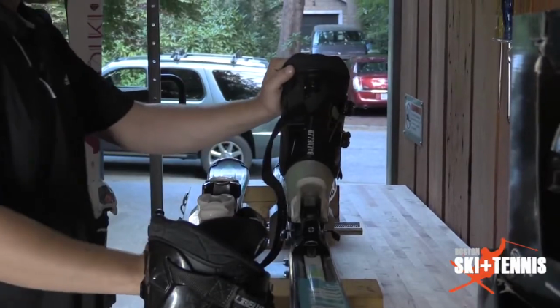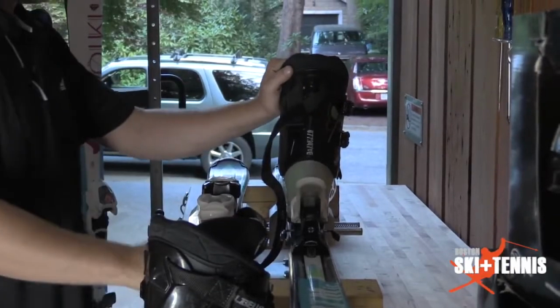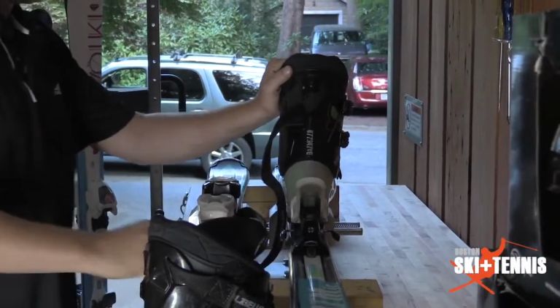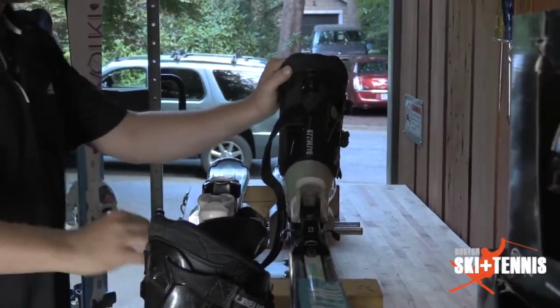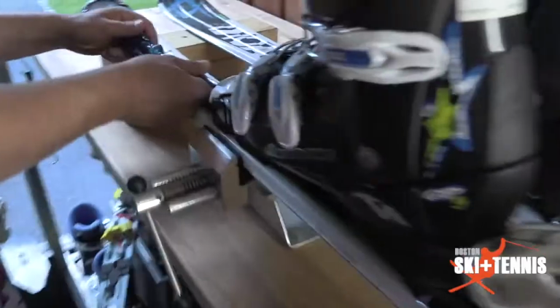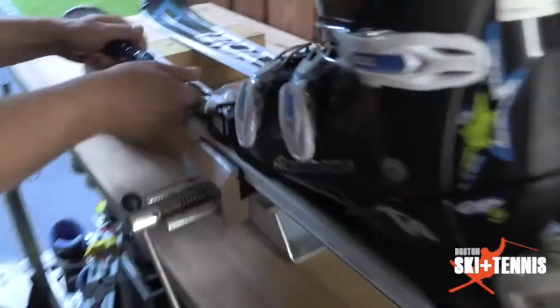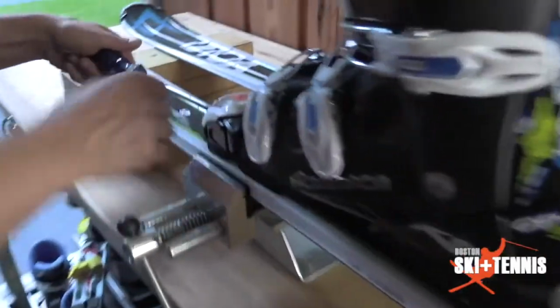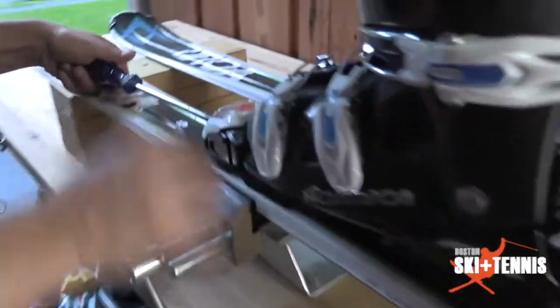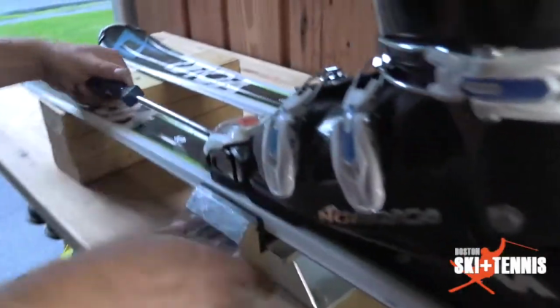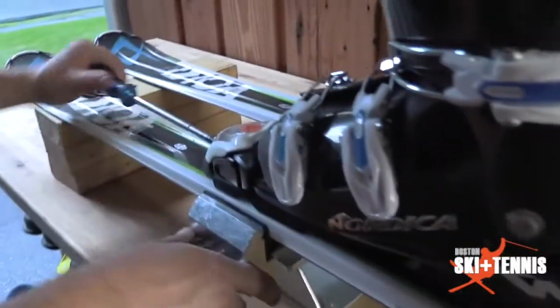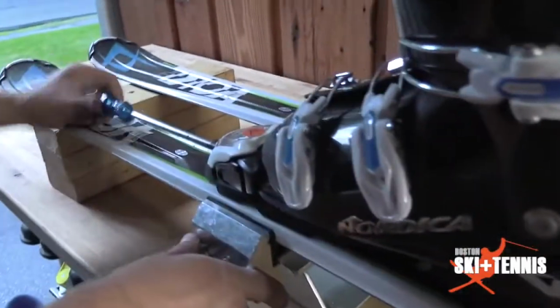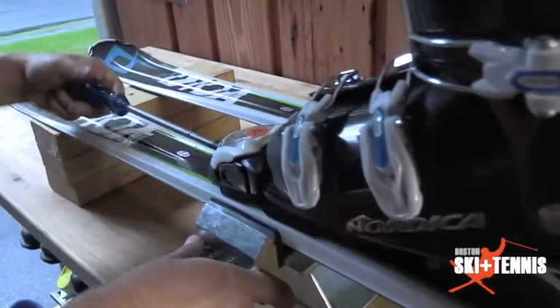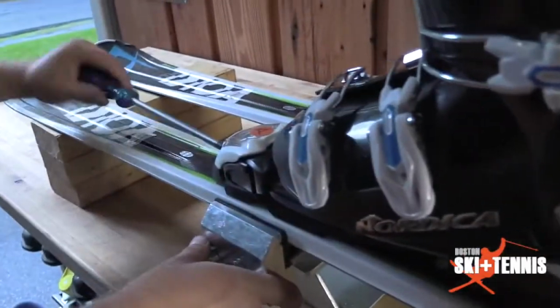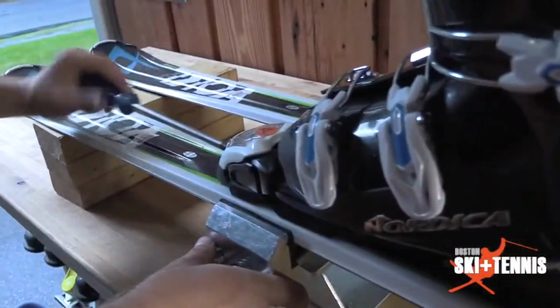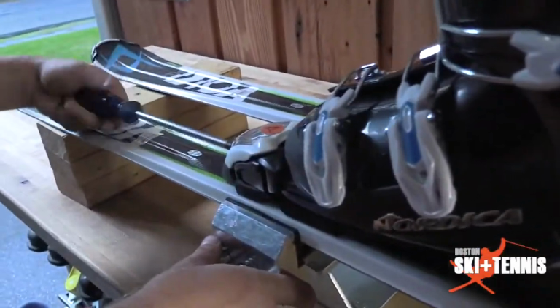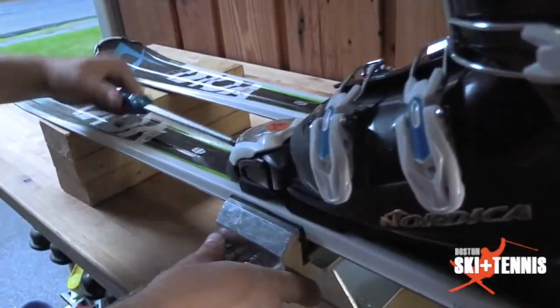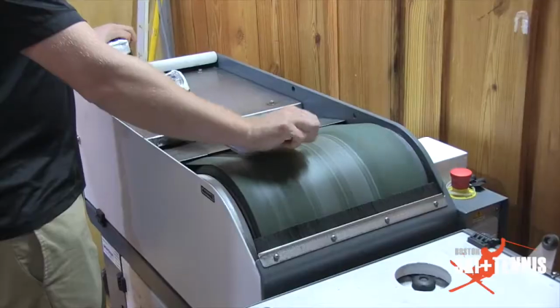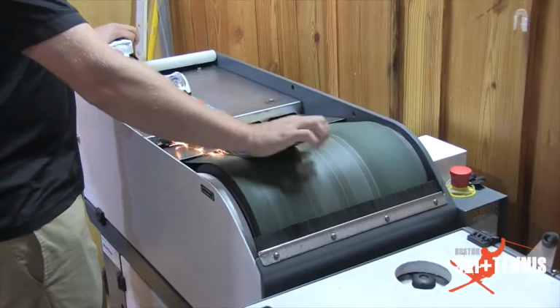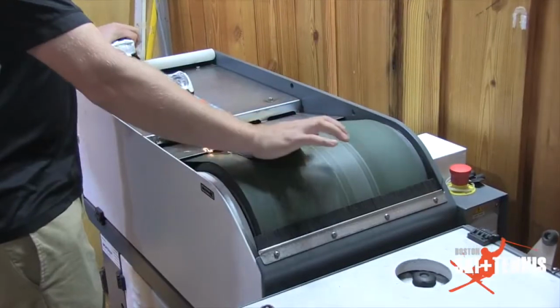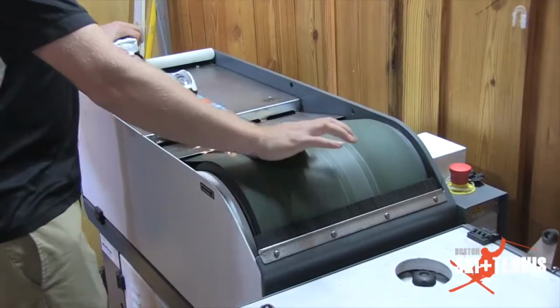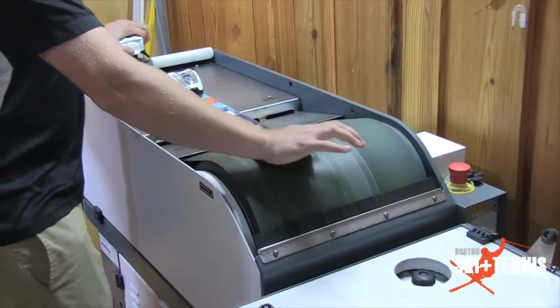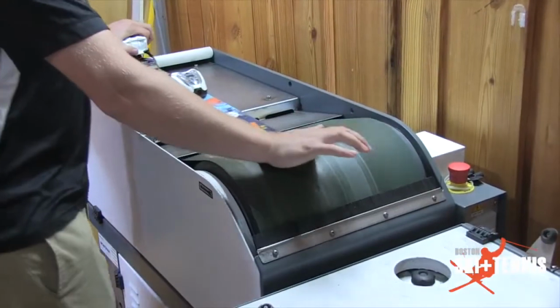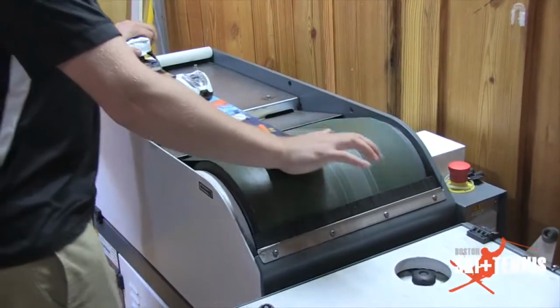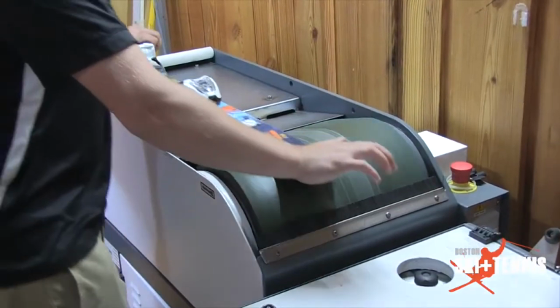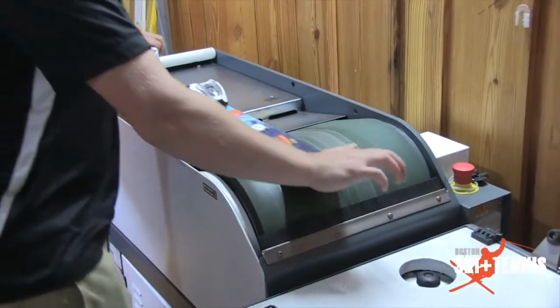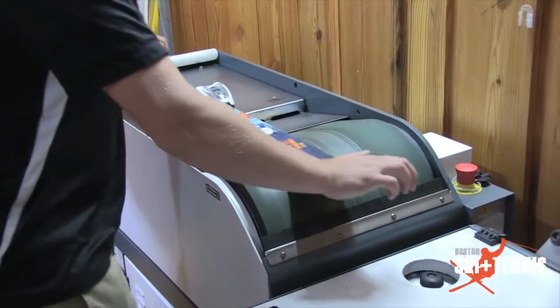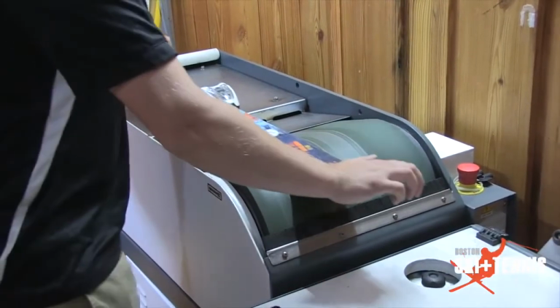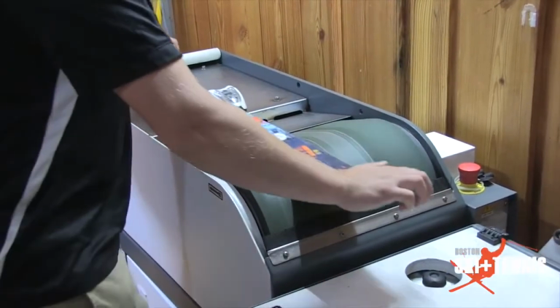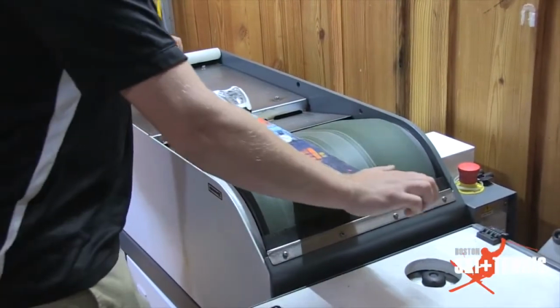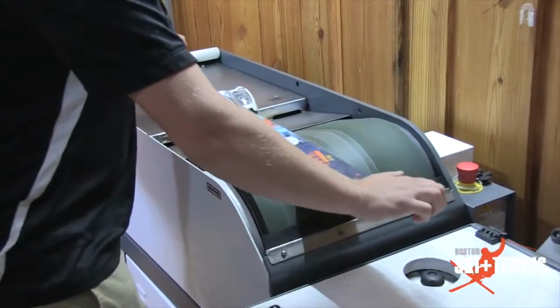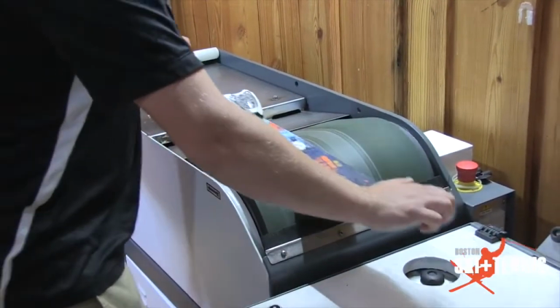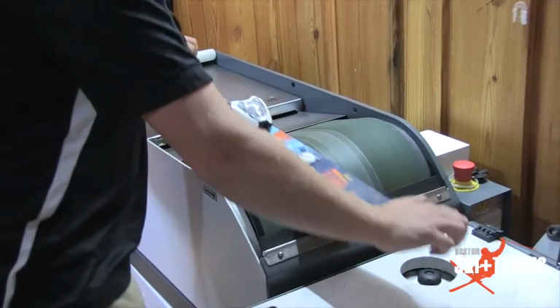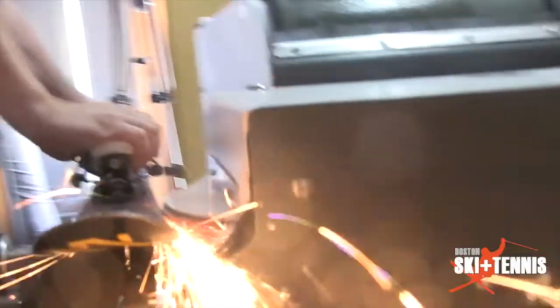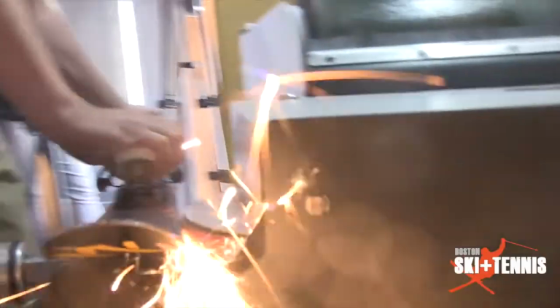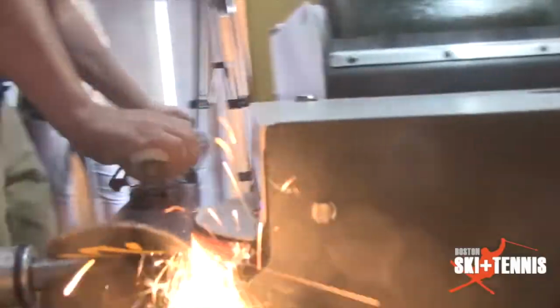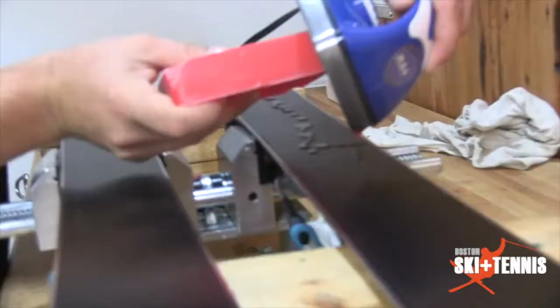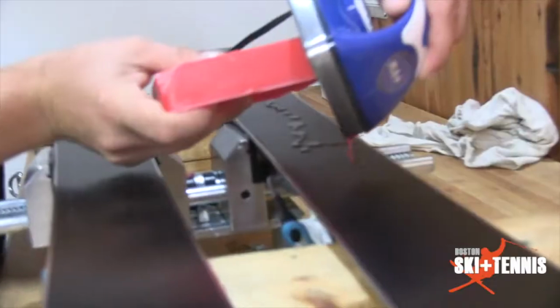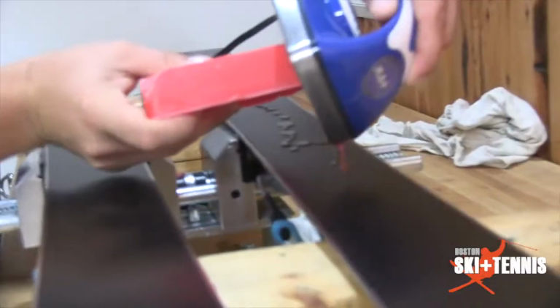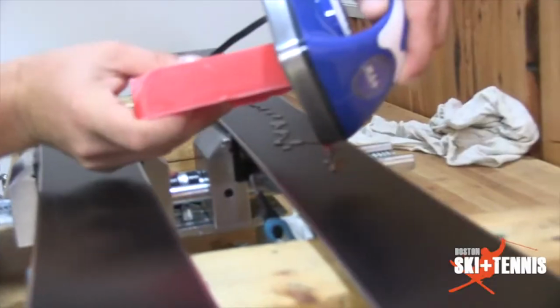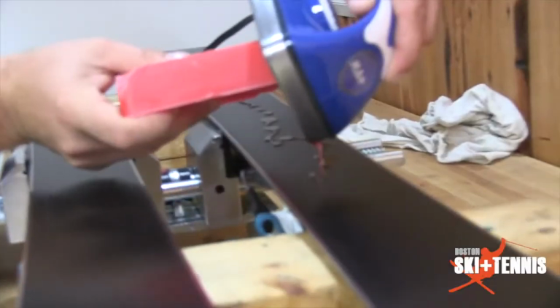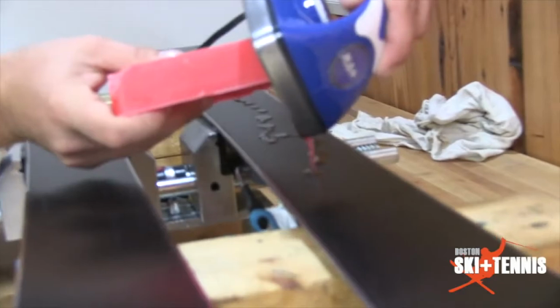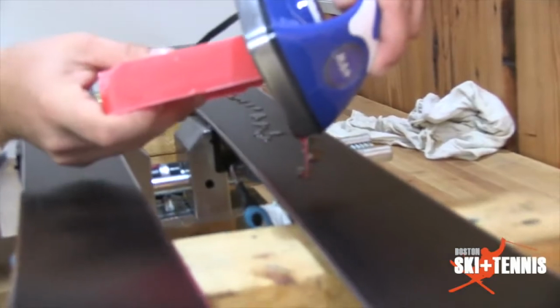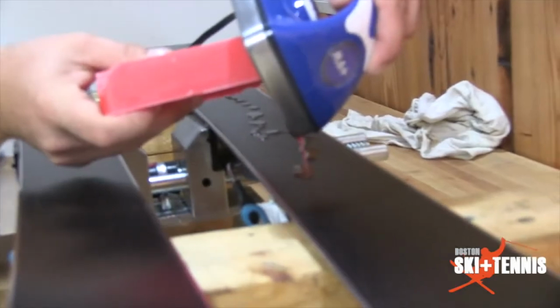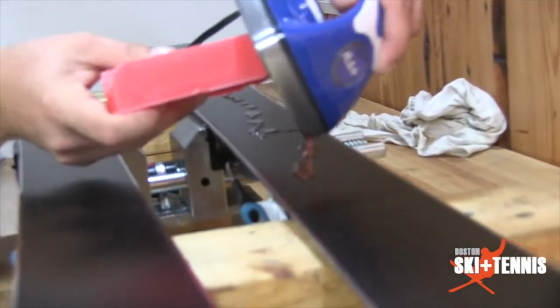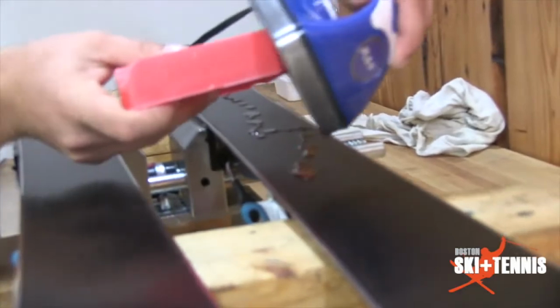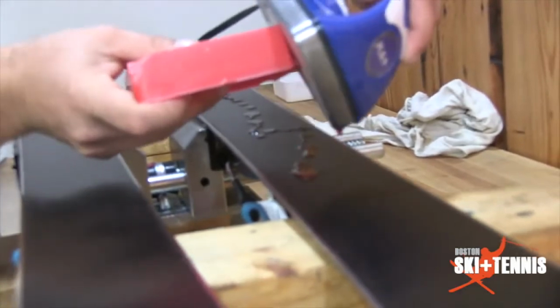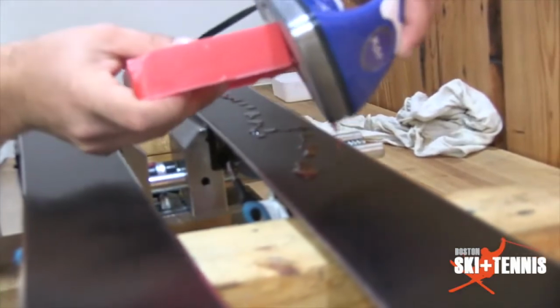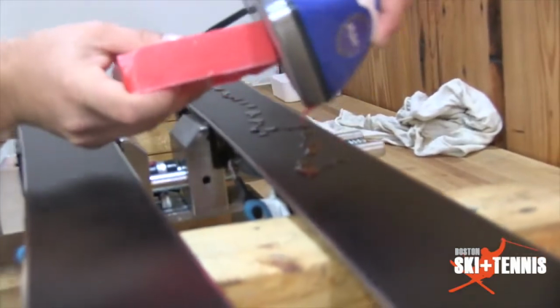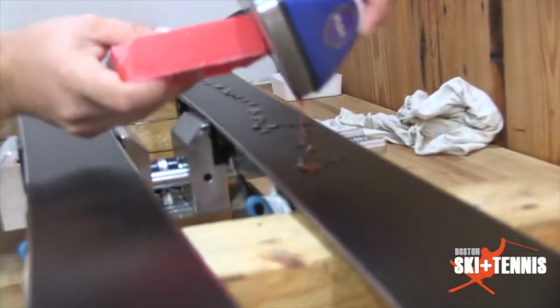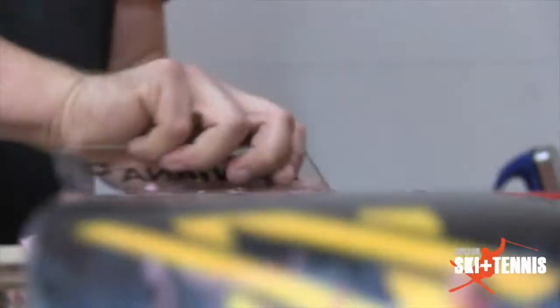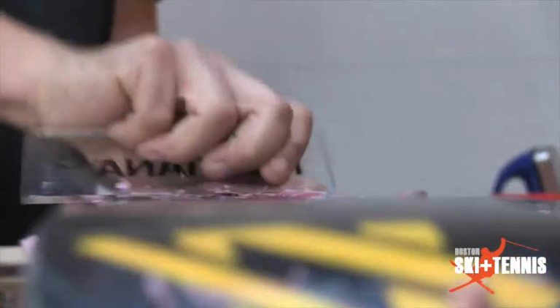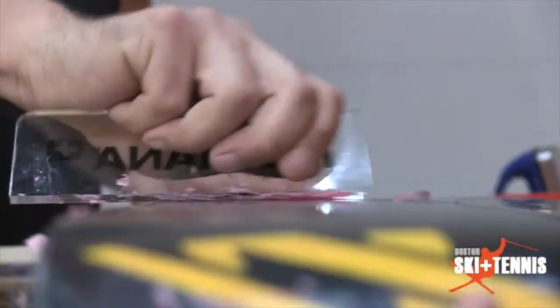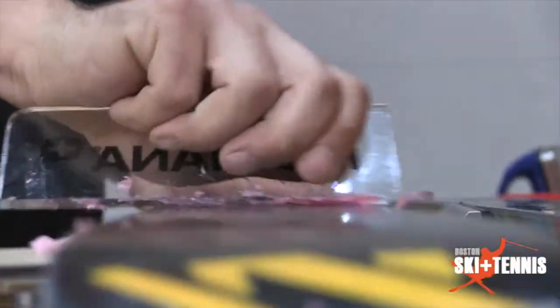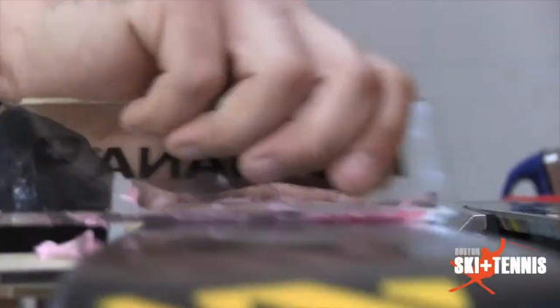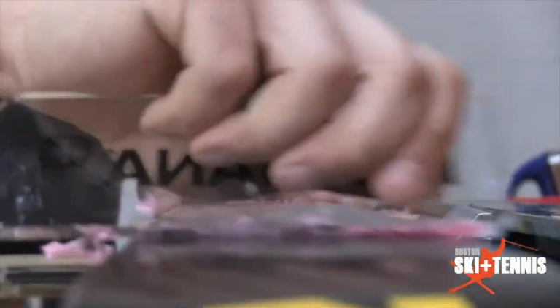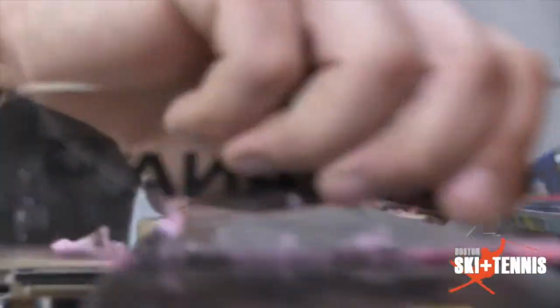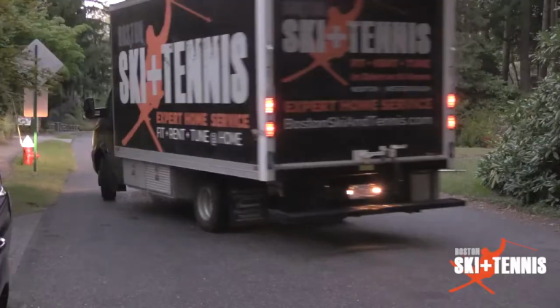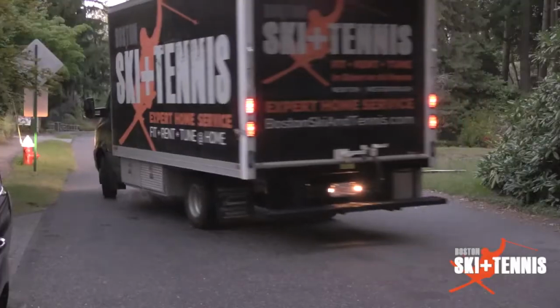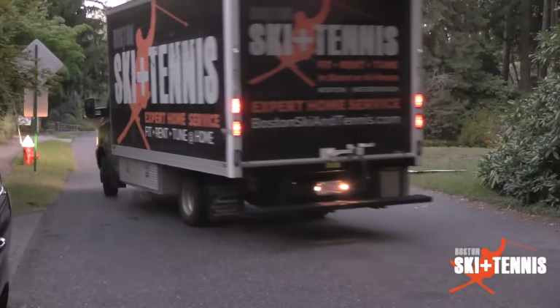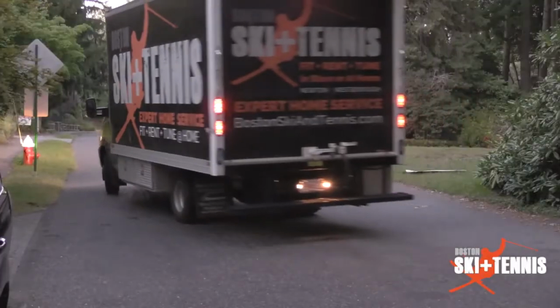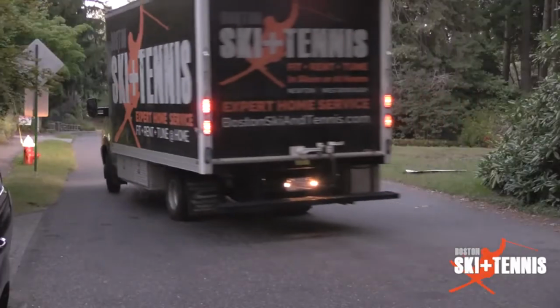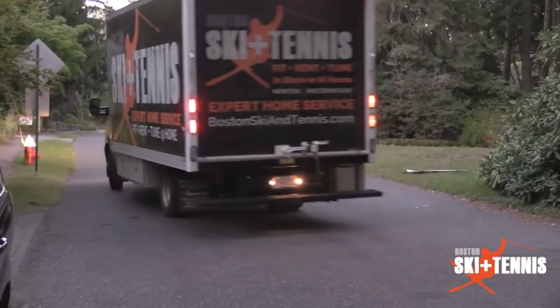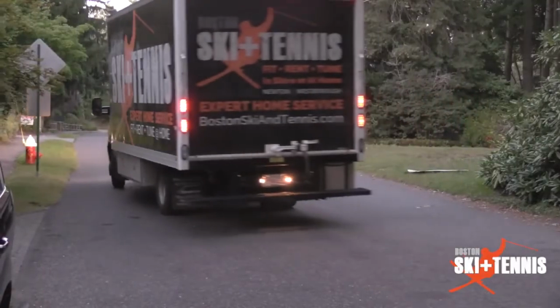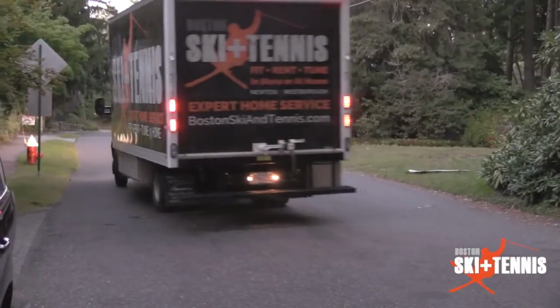We also do in-home ski service for tuning. So you can wax and grind your skis and make sure they're ready to hit the slopes.